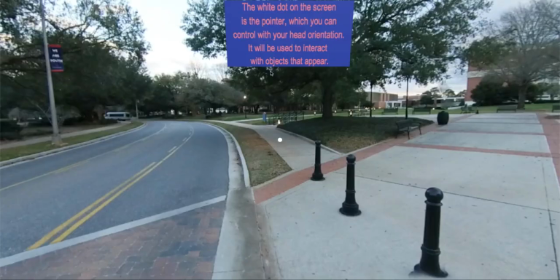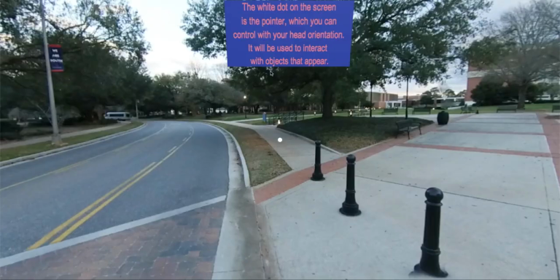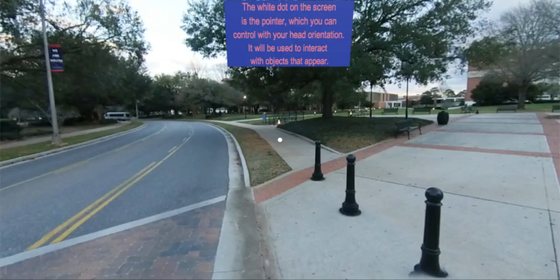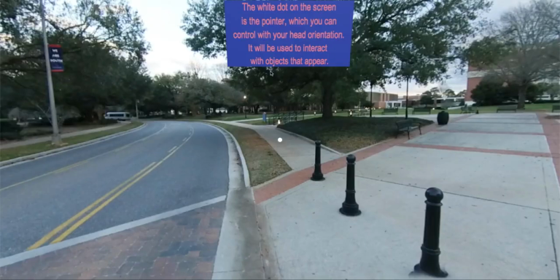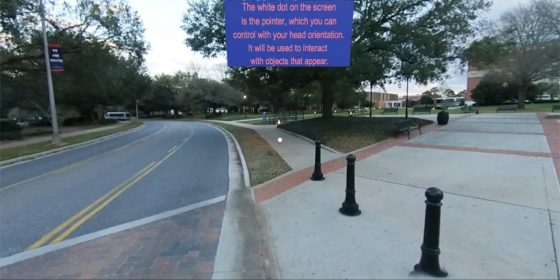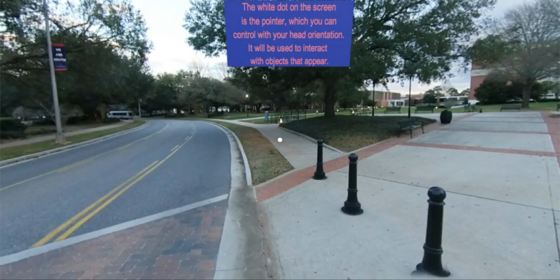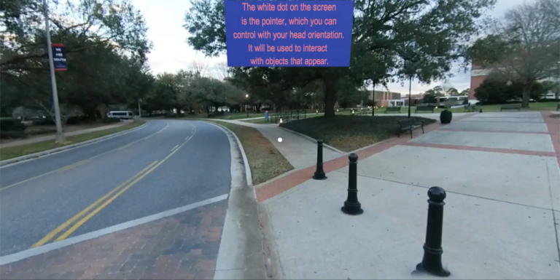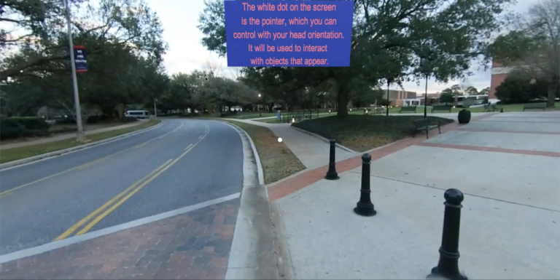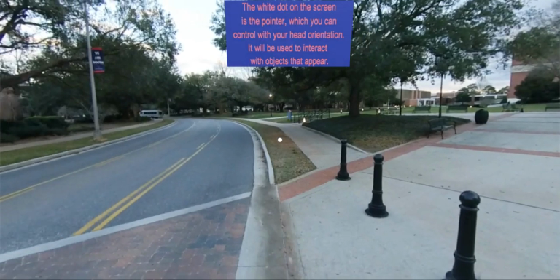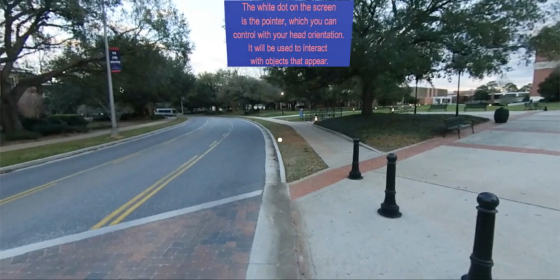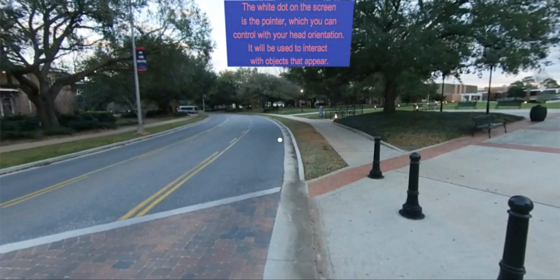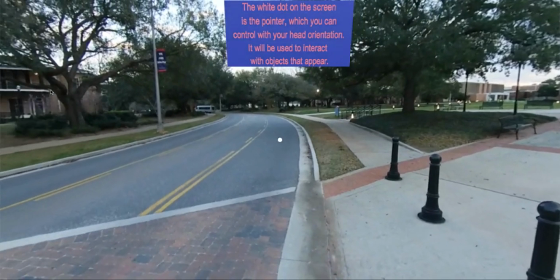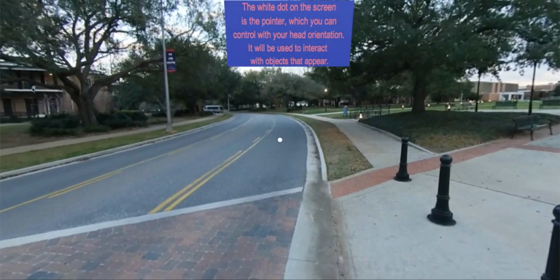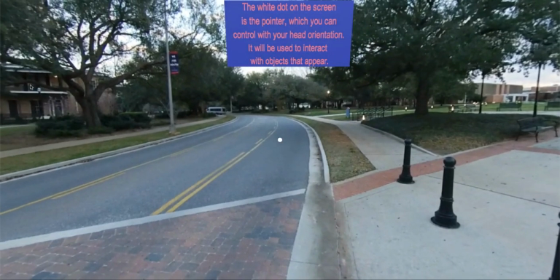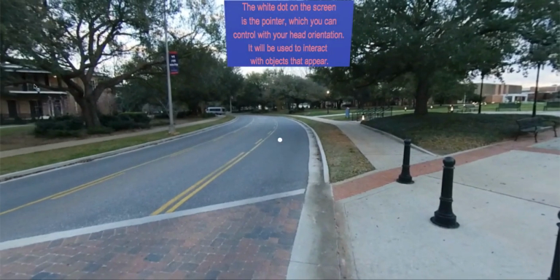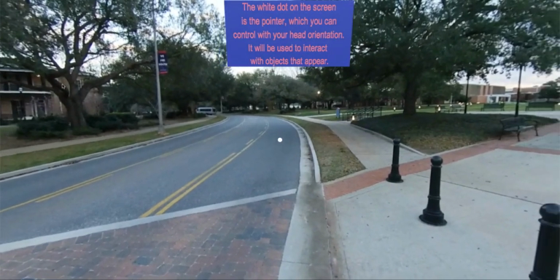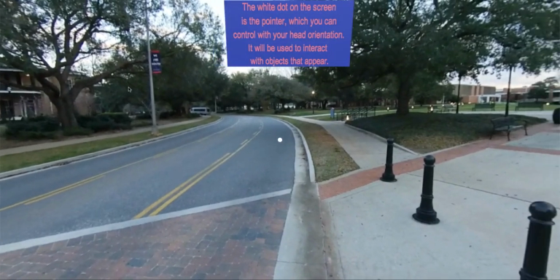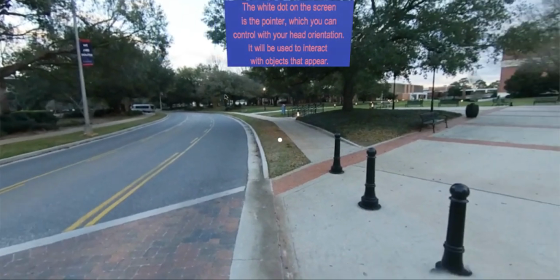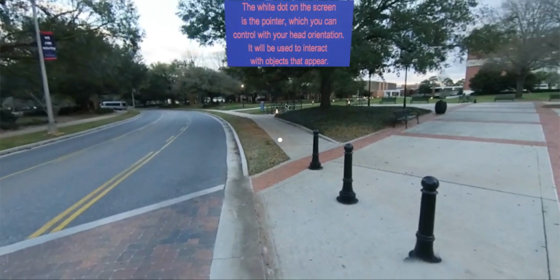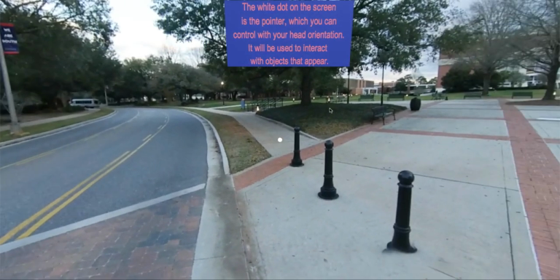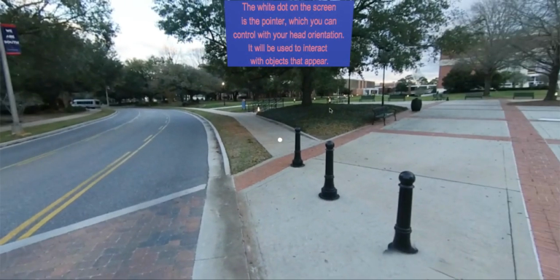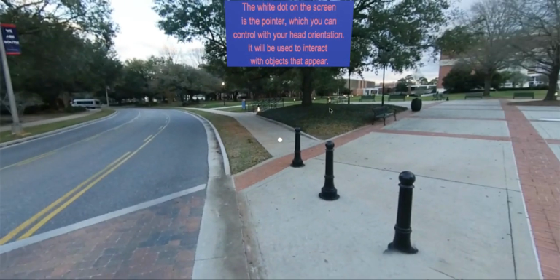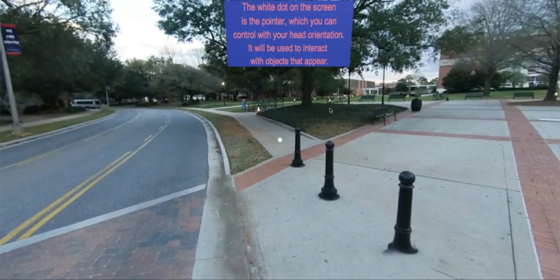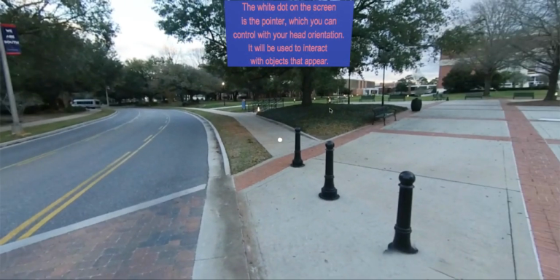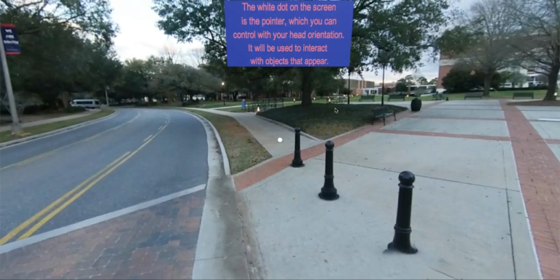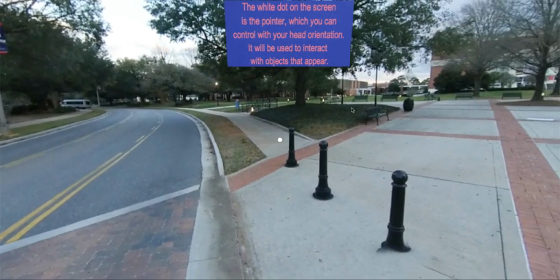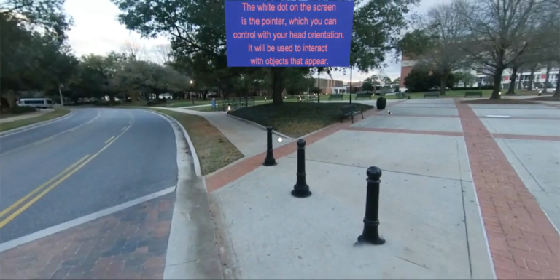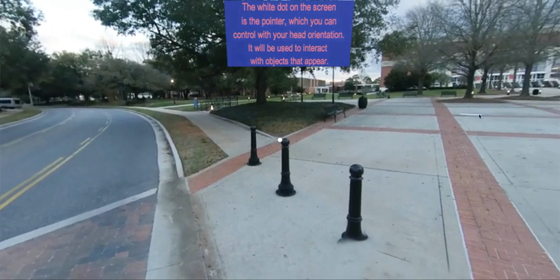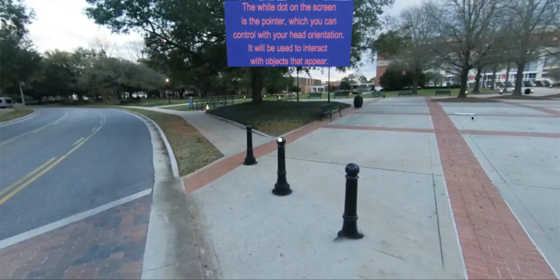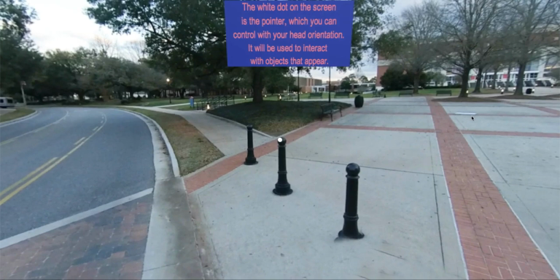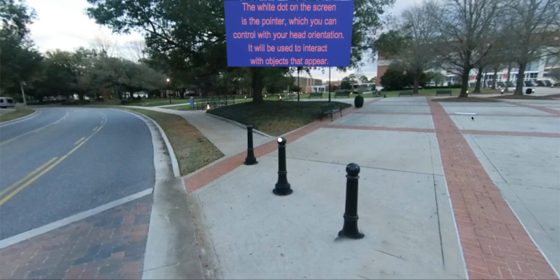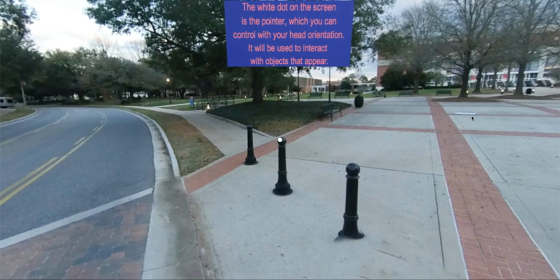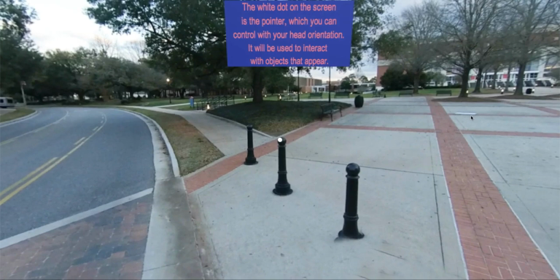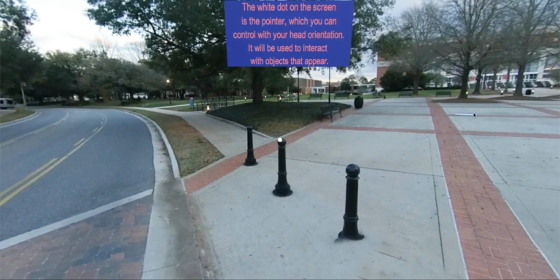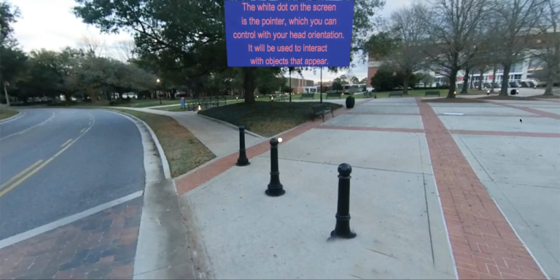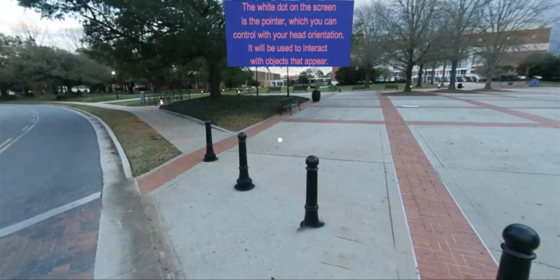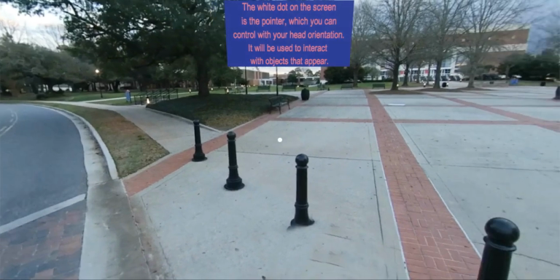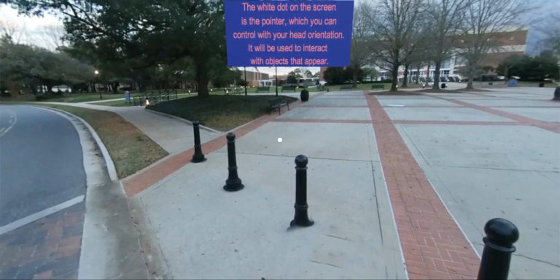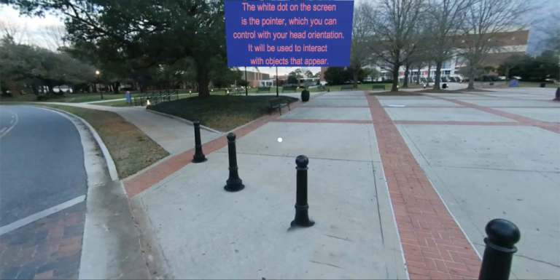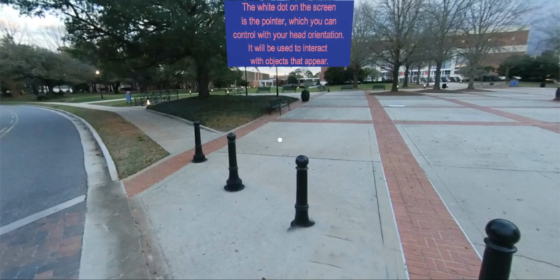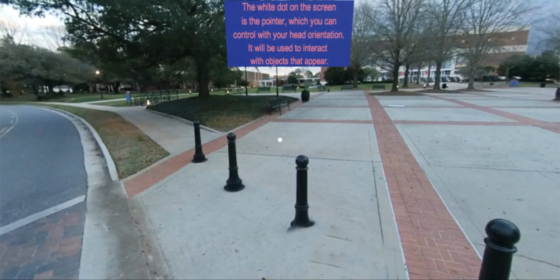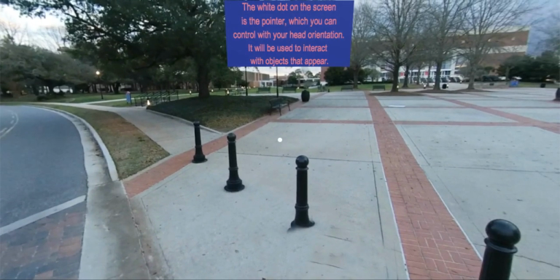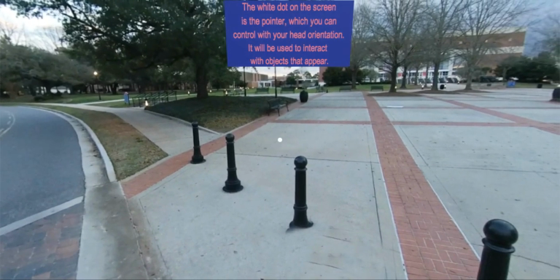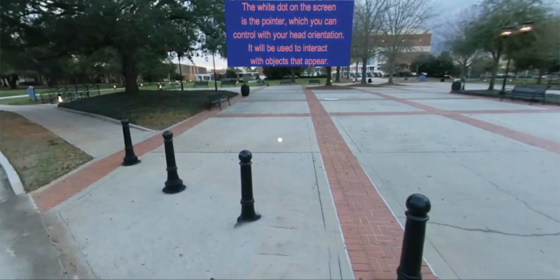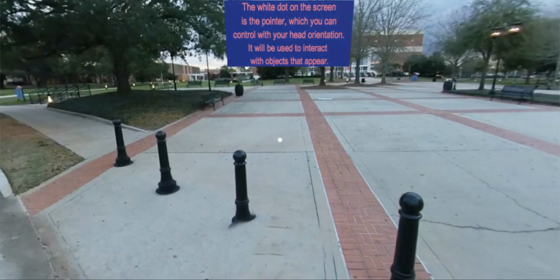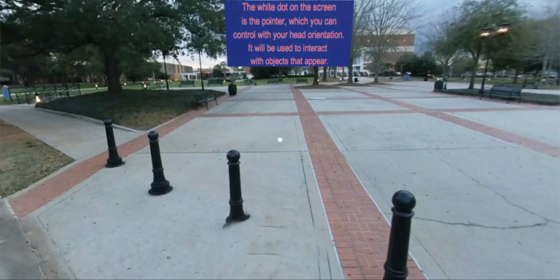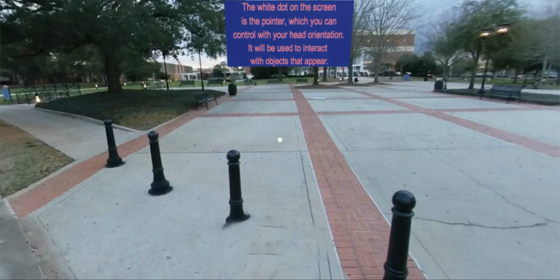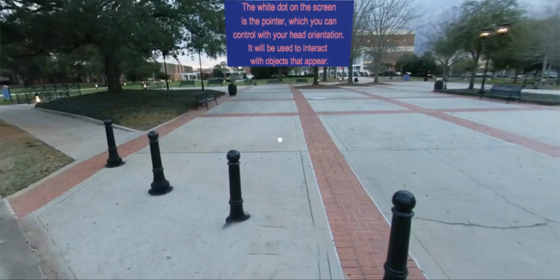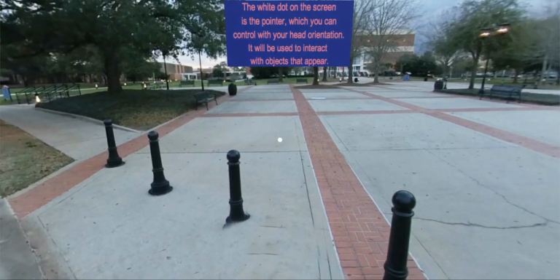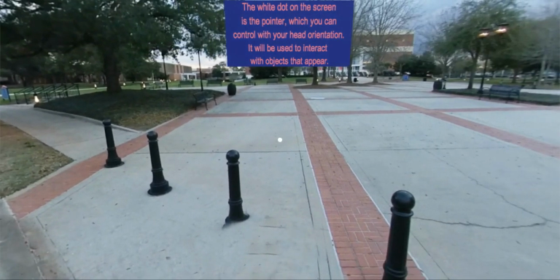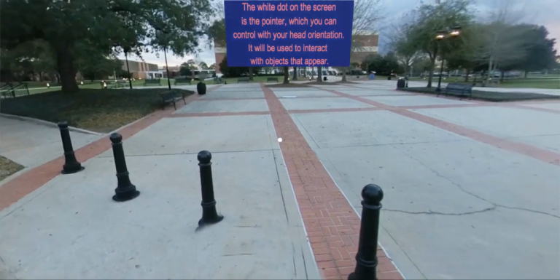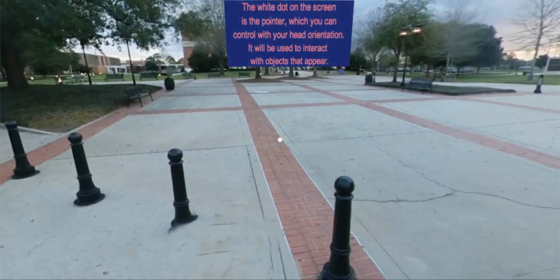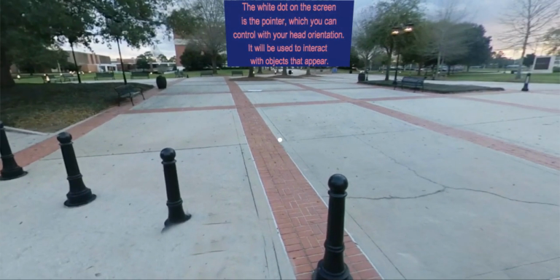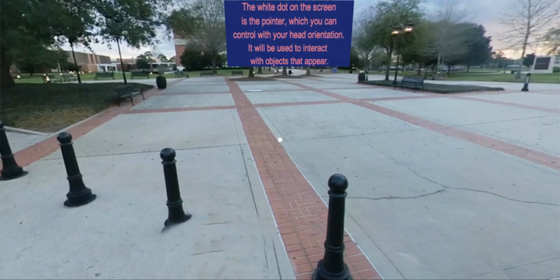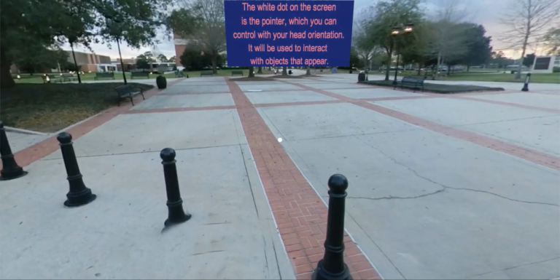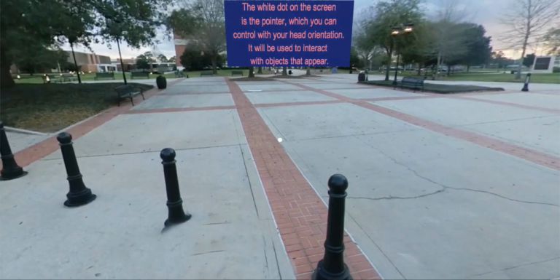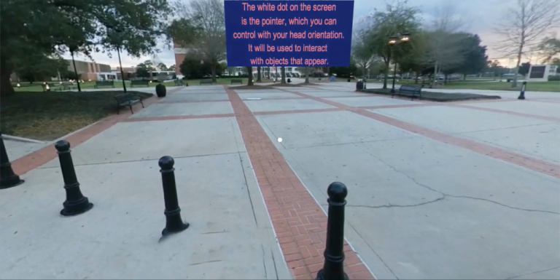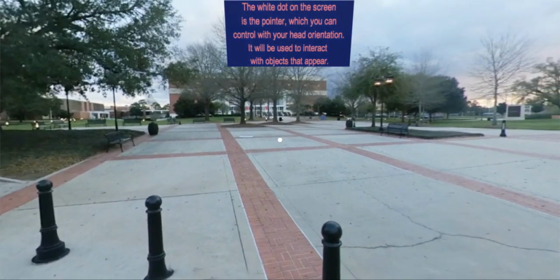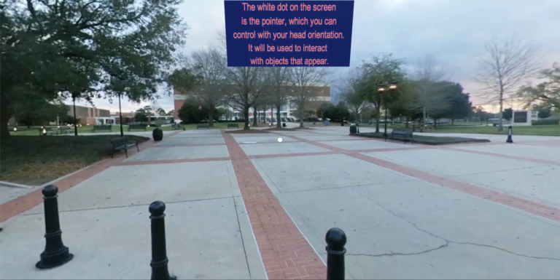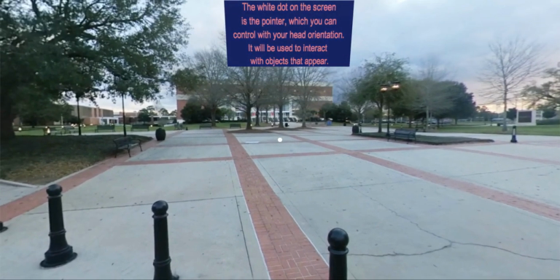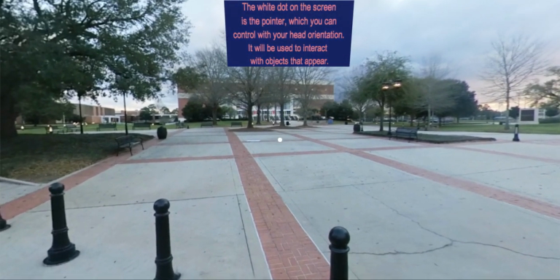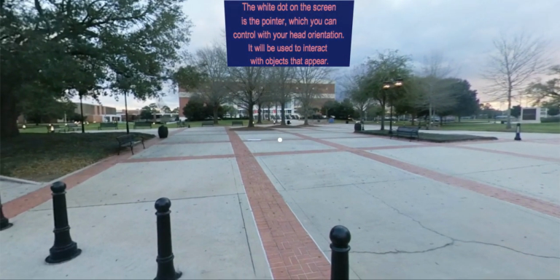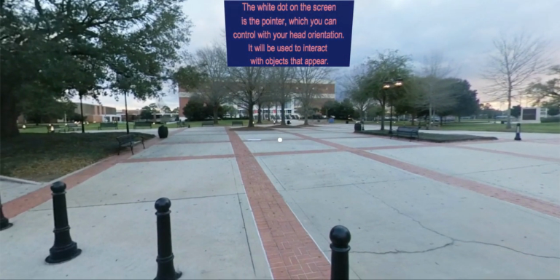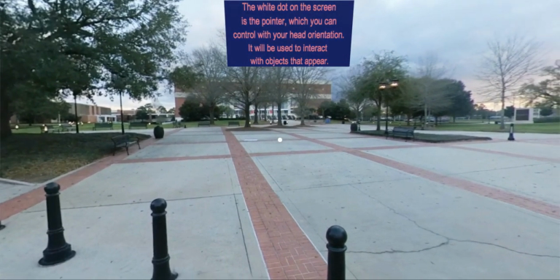The white dot on the screen is the pointer, which you can control with your head orientation. It will be used to interact with the objects that appear.